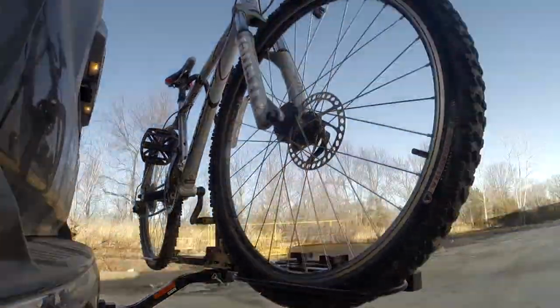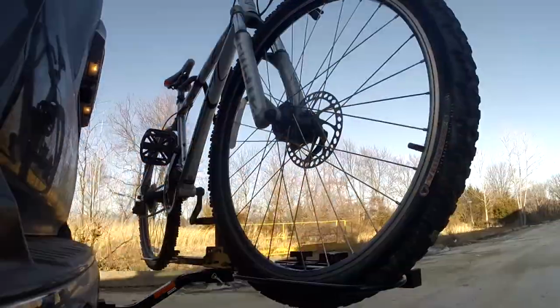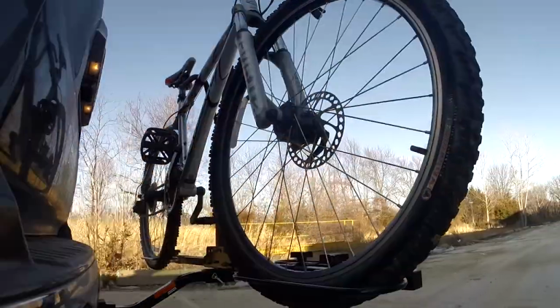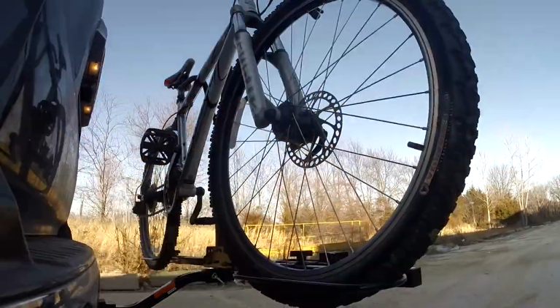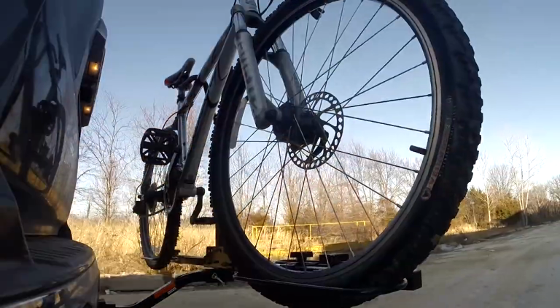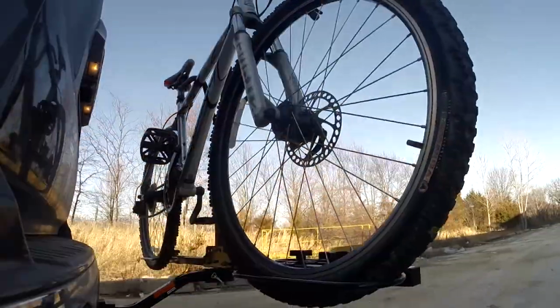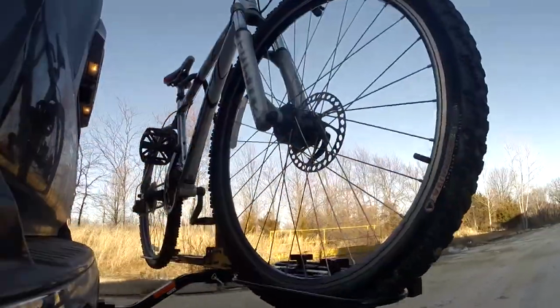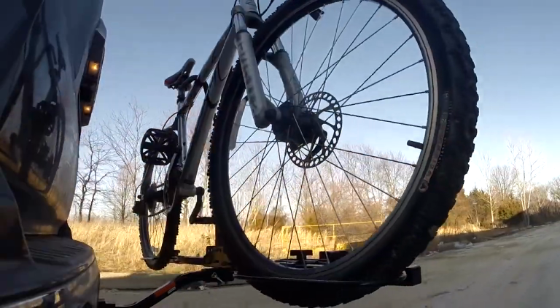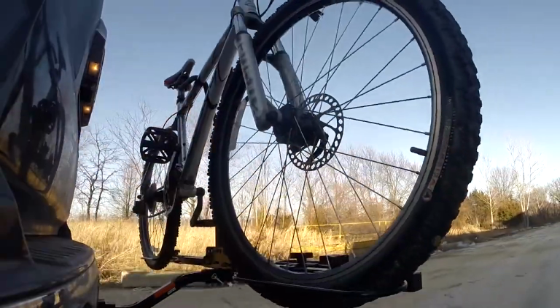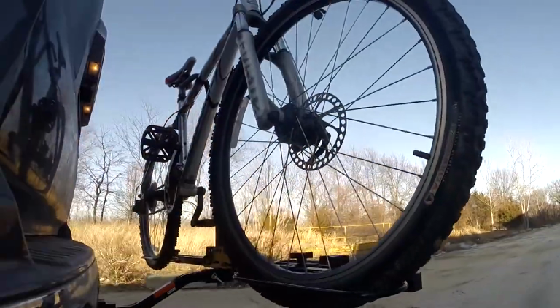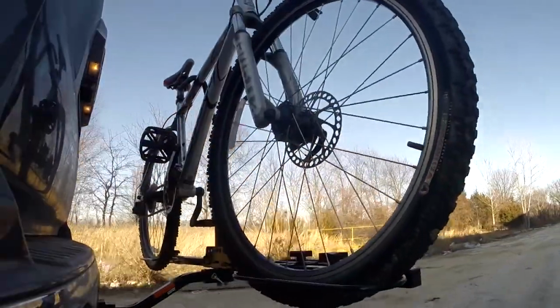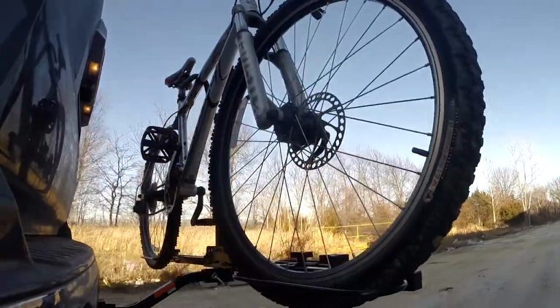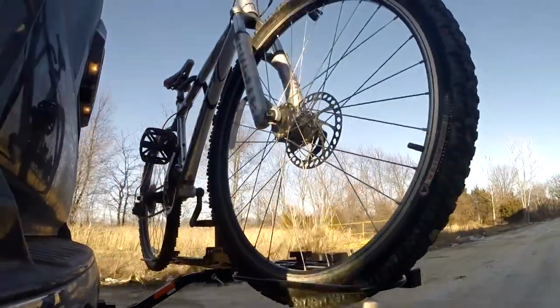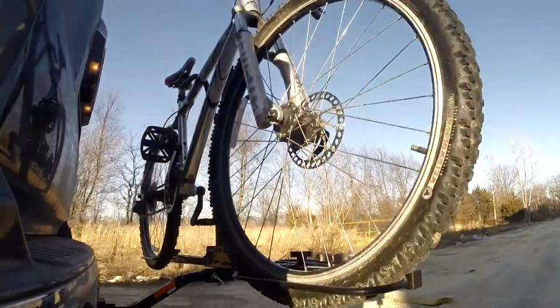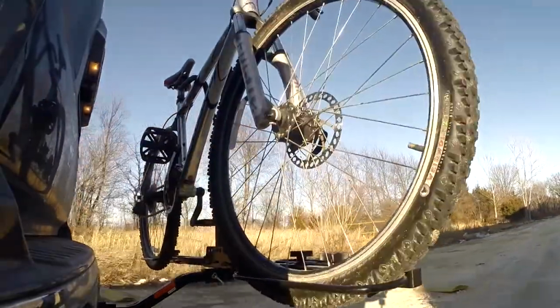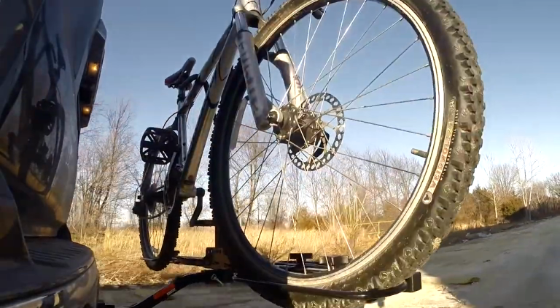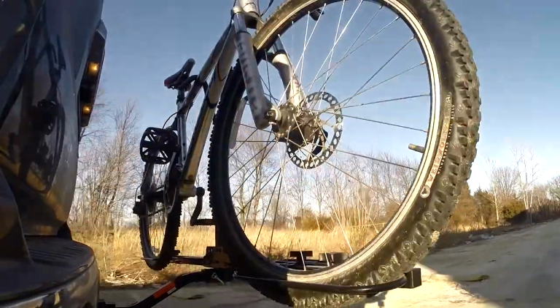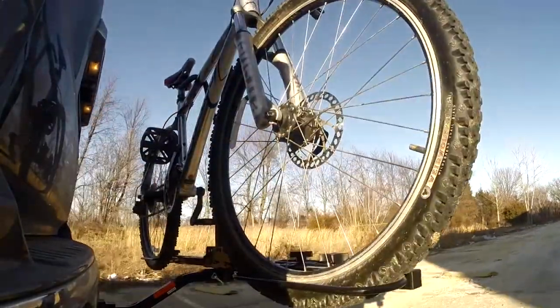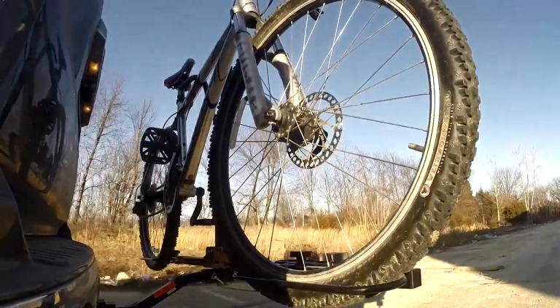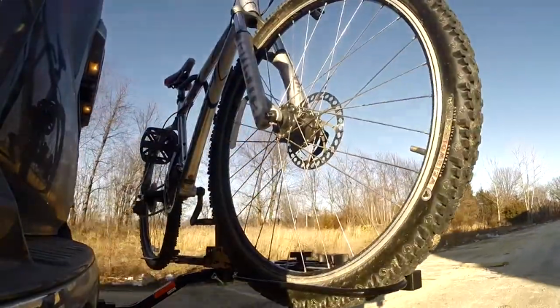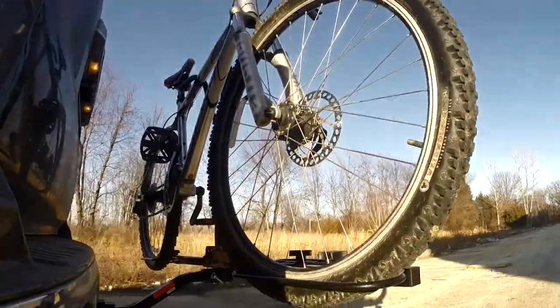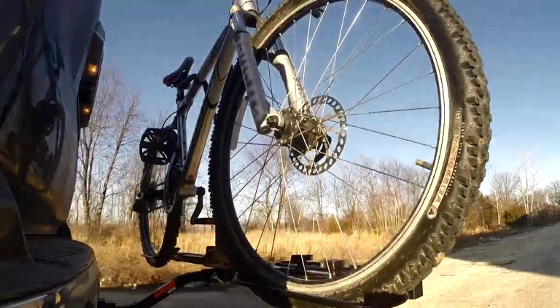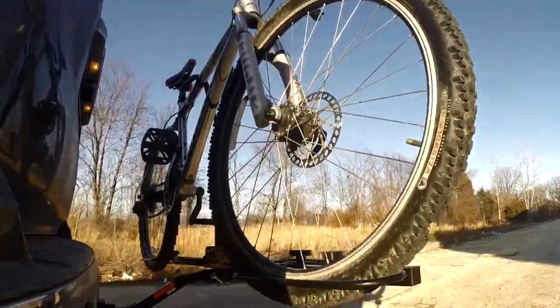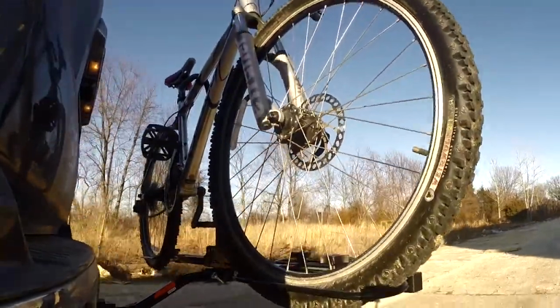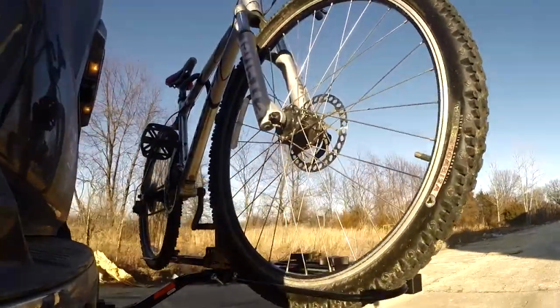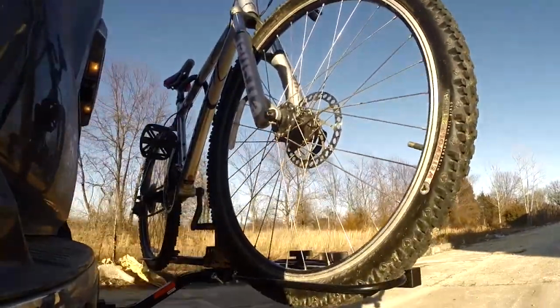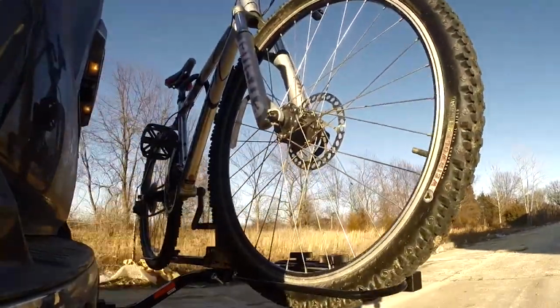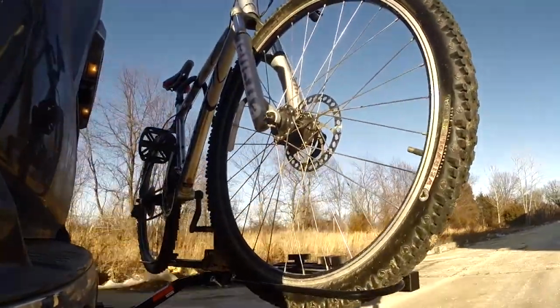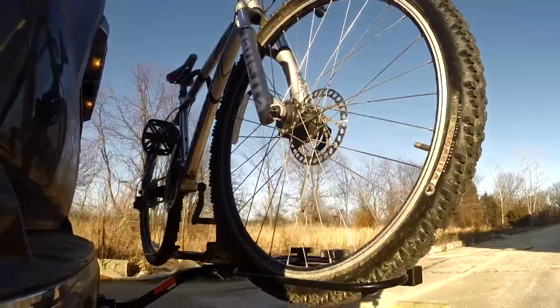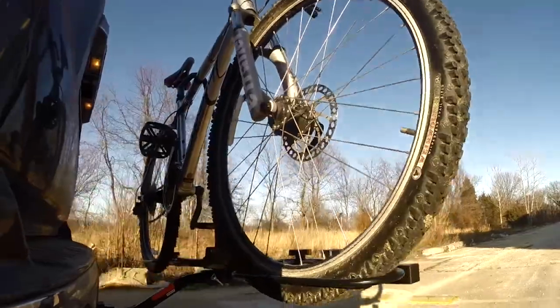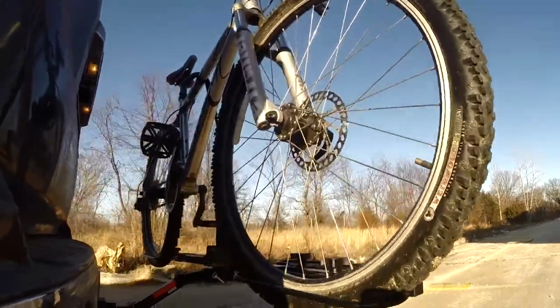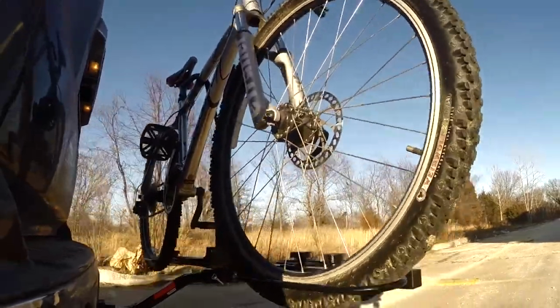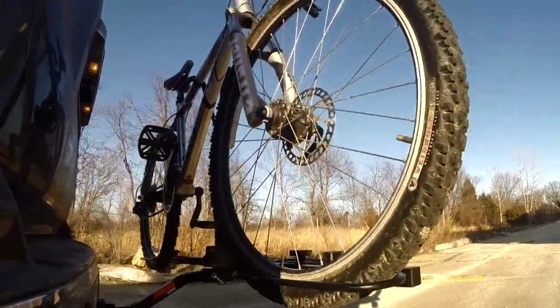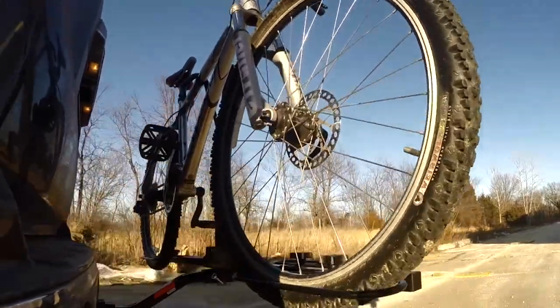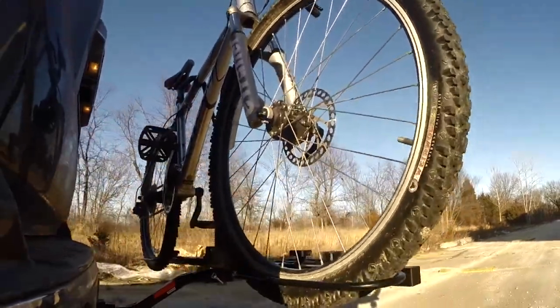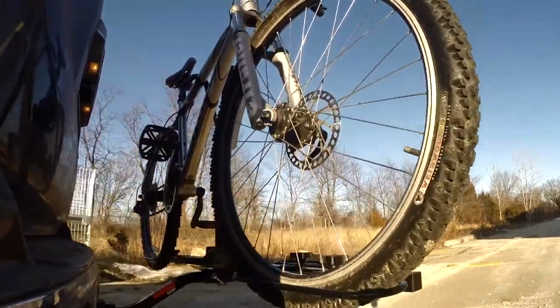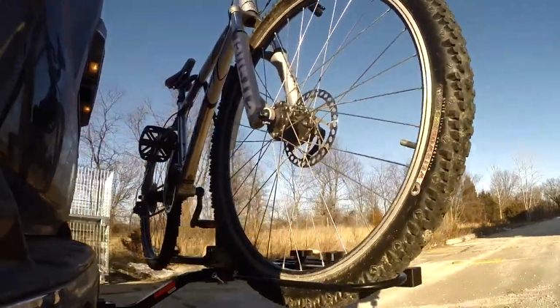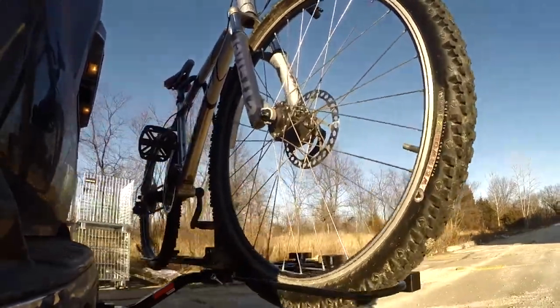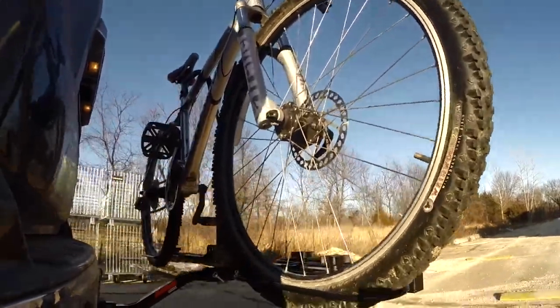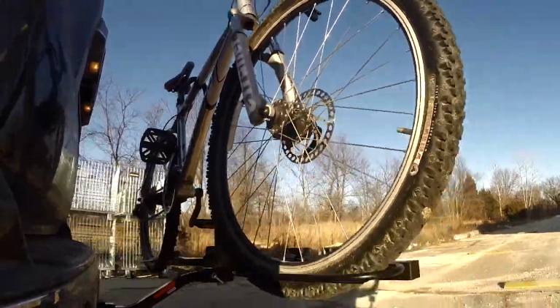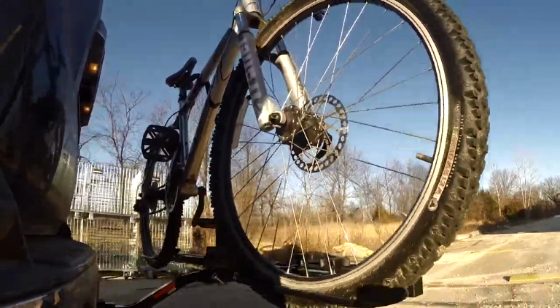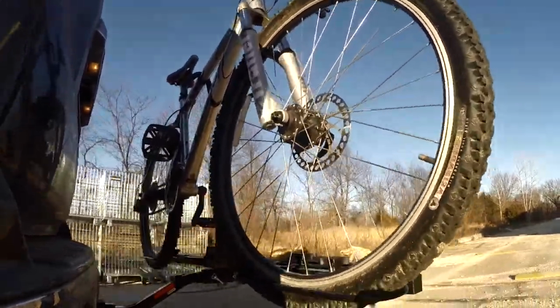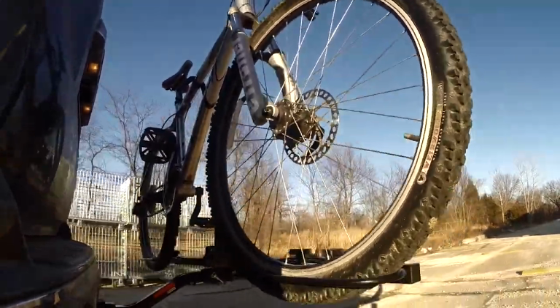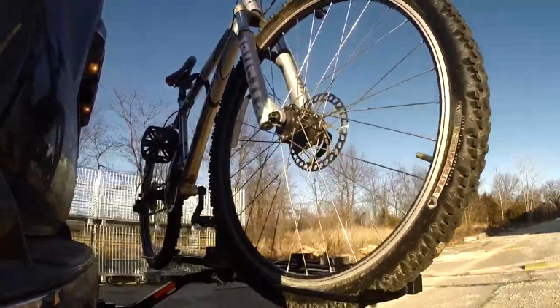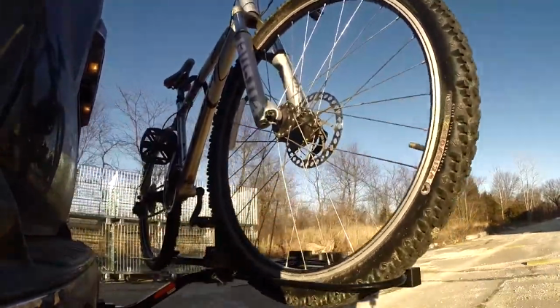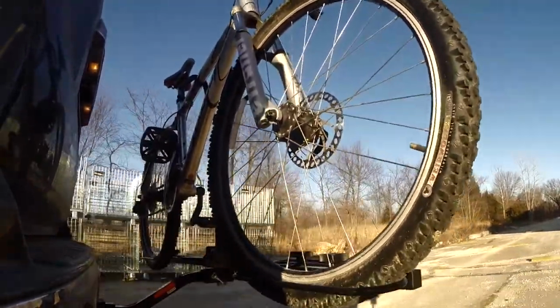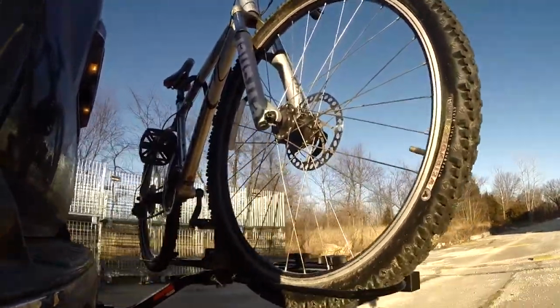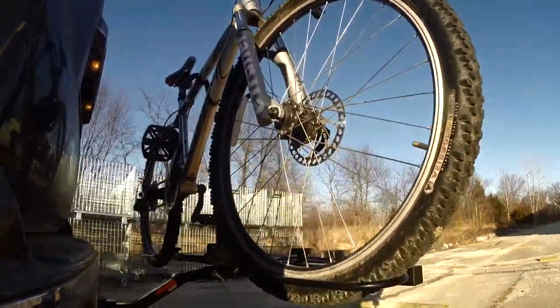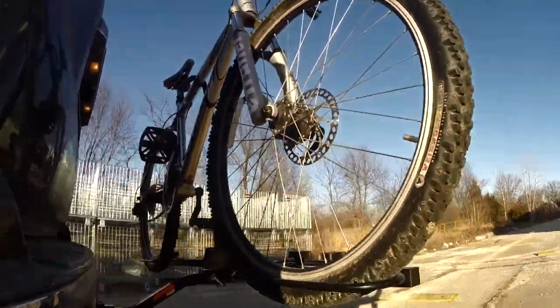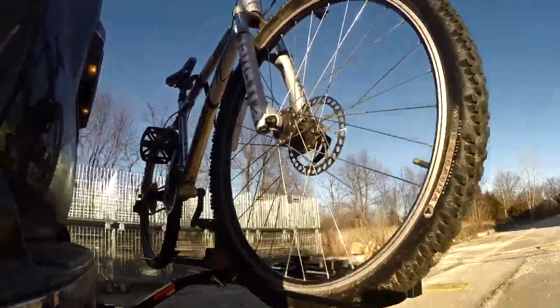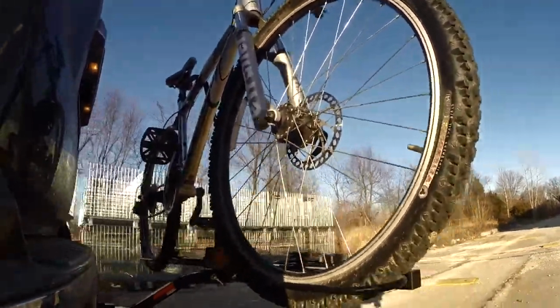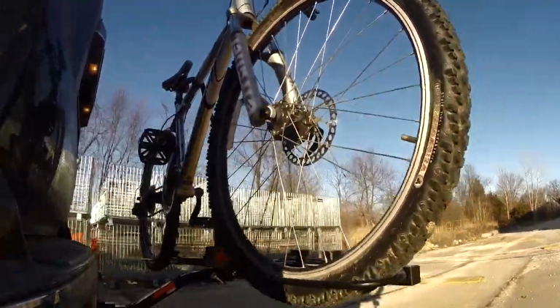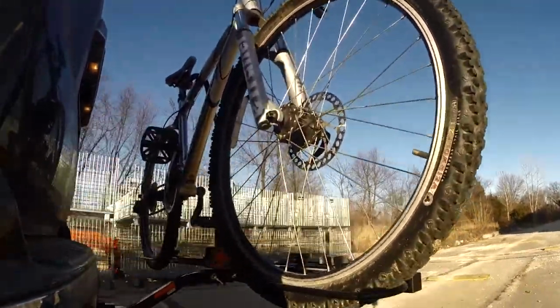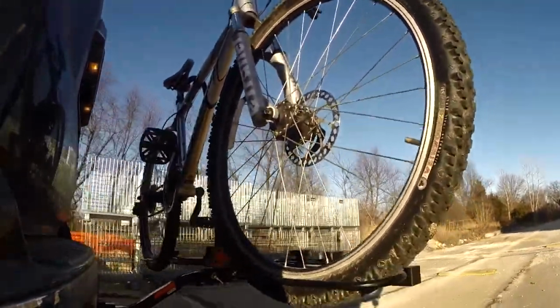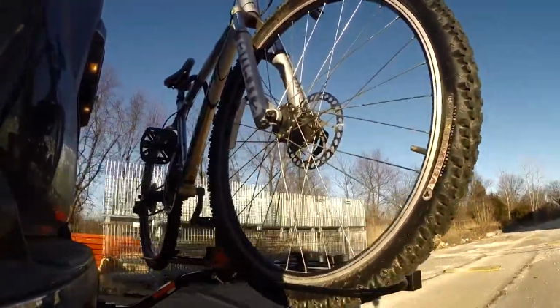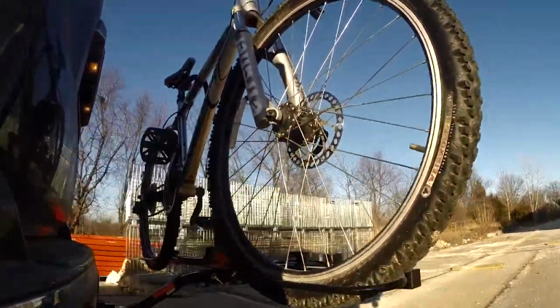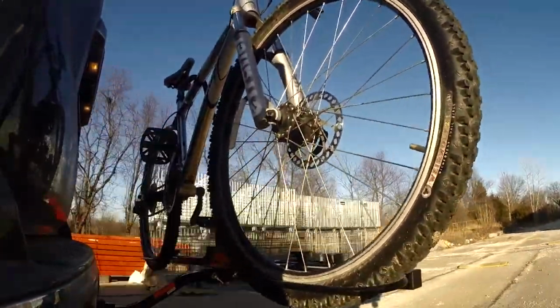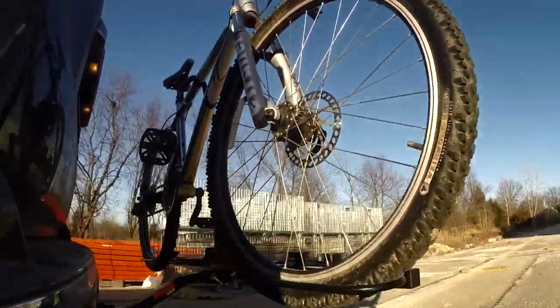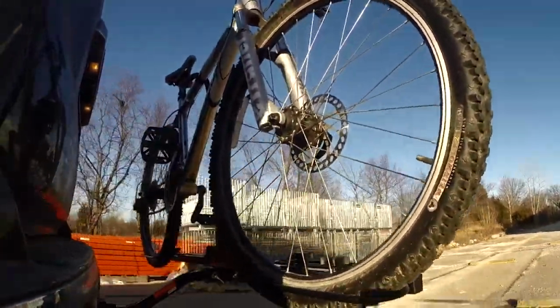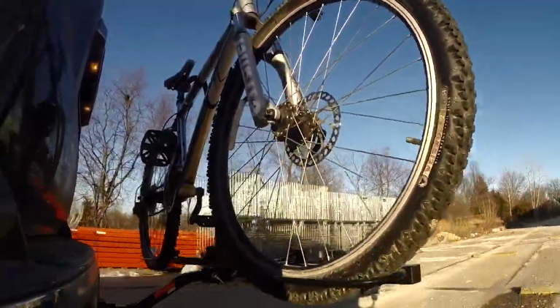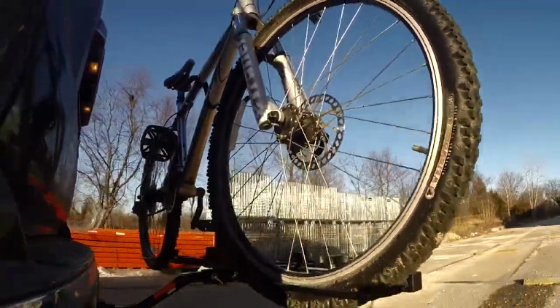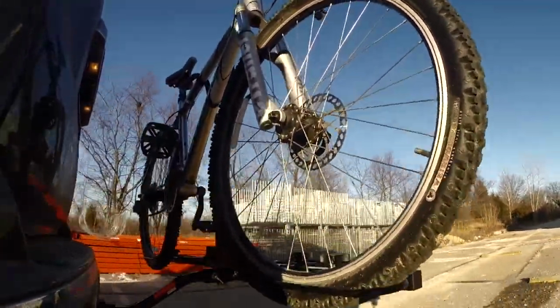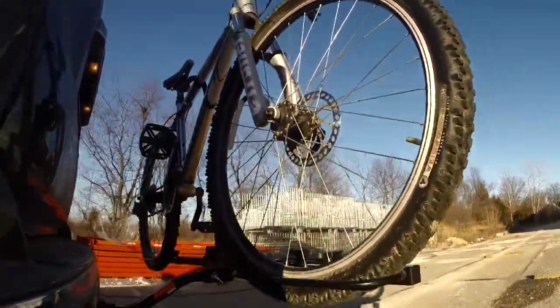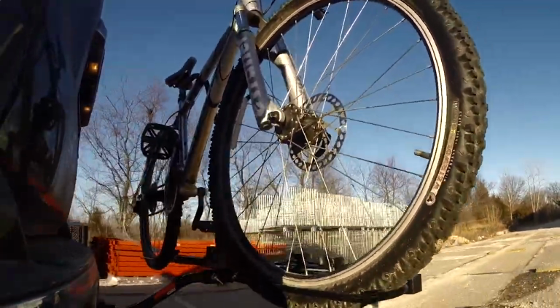Next, we're at the alternating speed bumps, where we'll see the twisting action. This will simulate hitting a curb or pothole, or driving over uneven pavement.